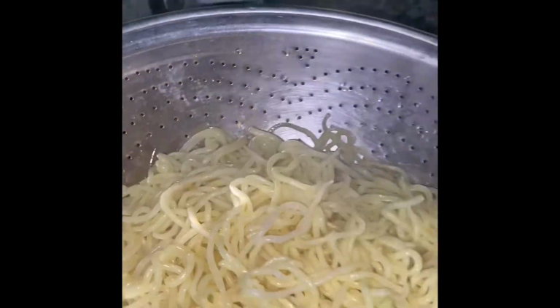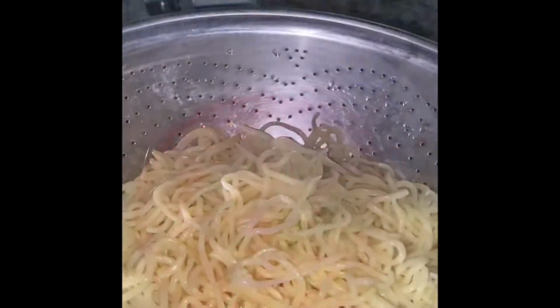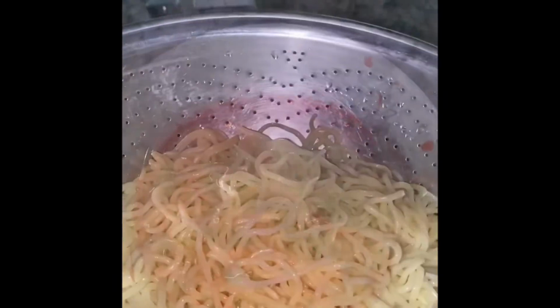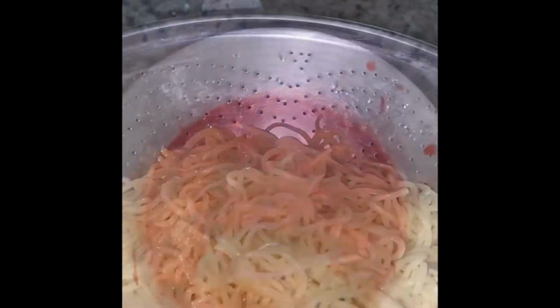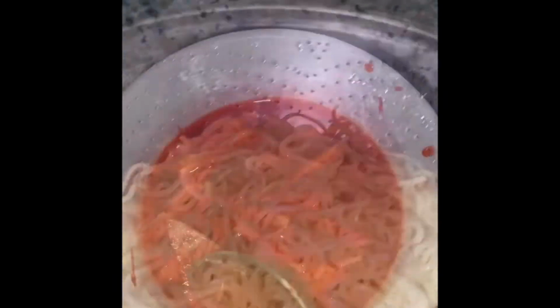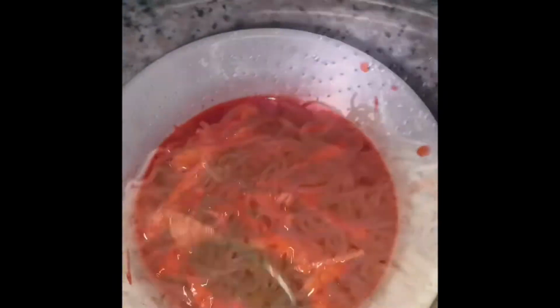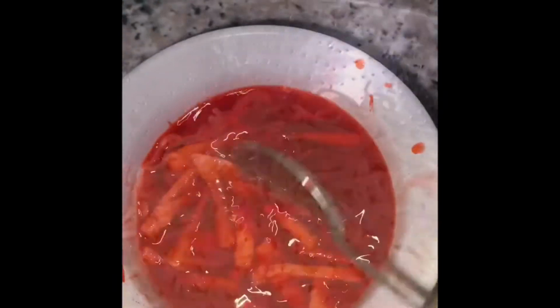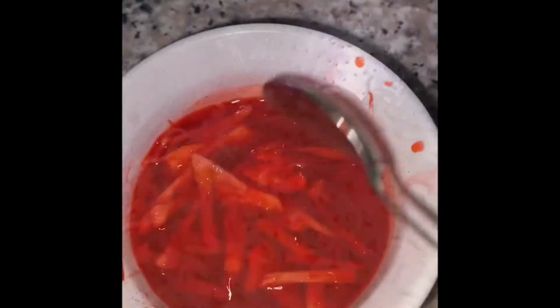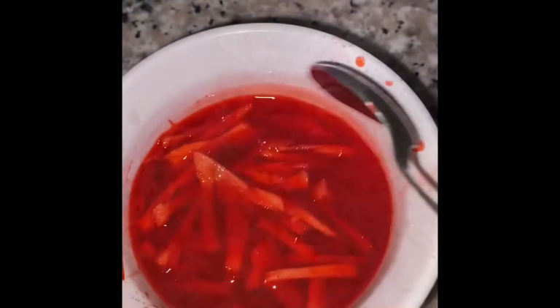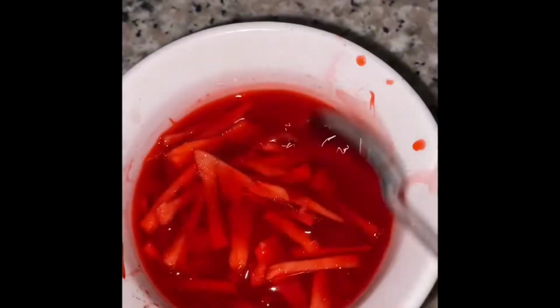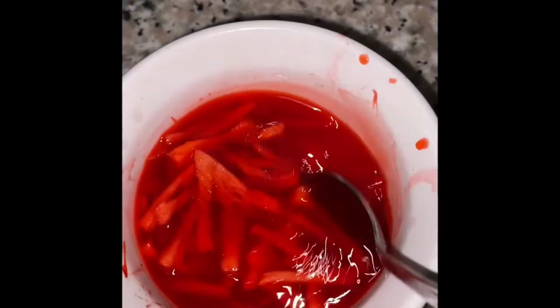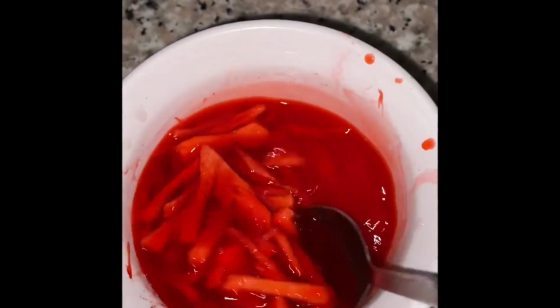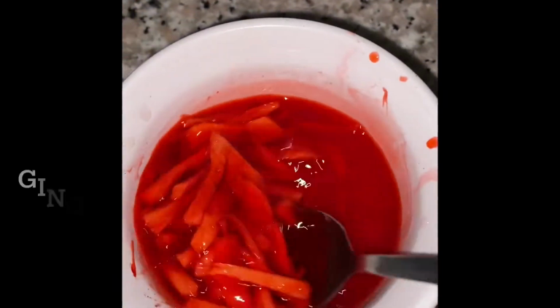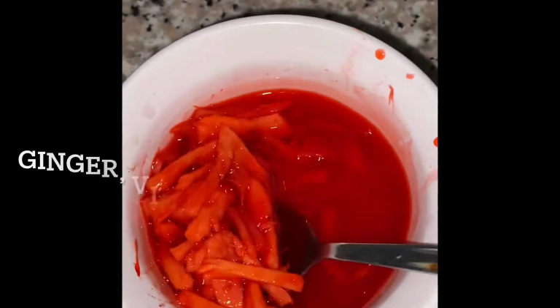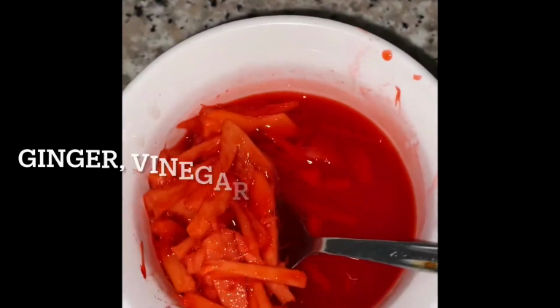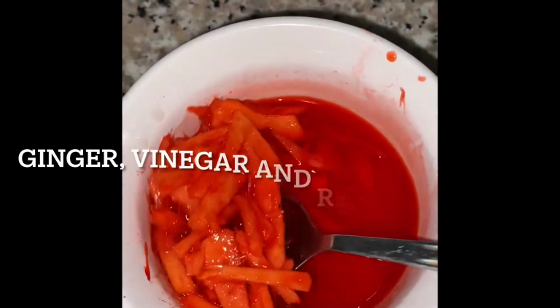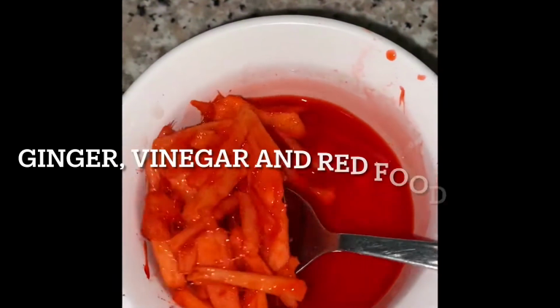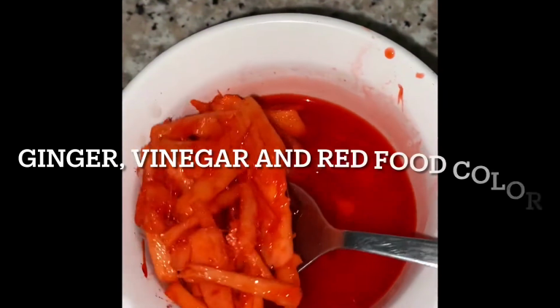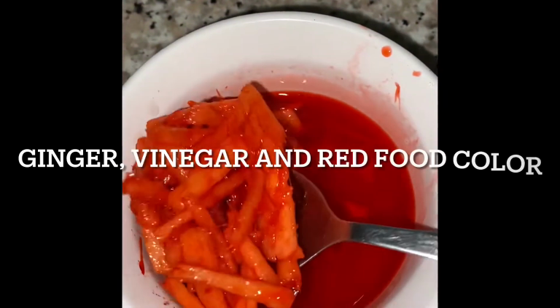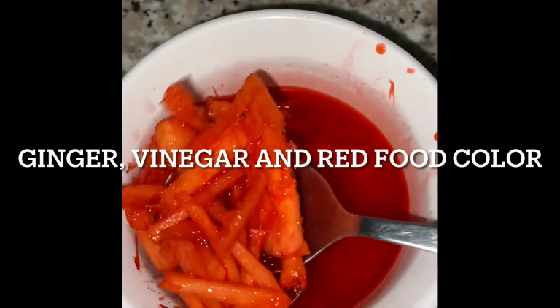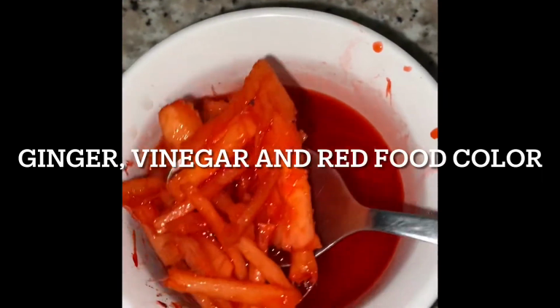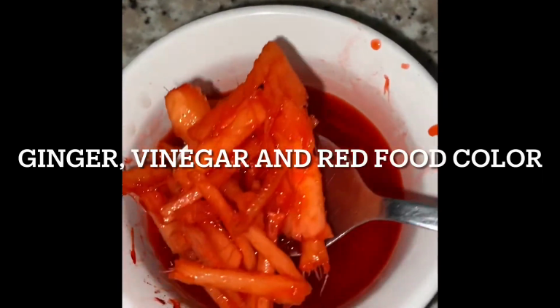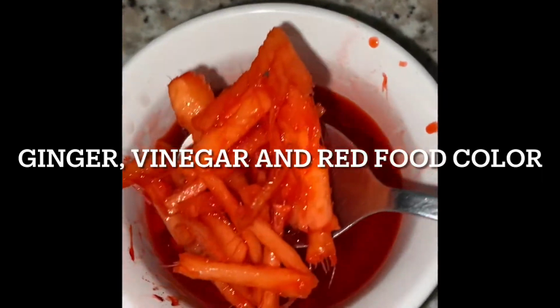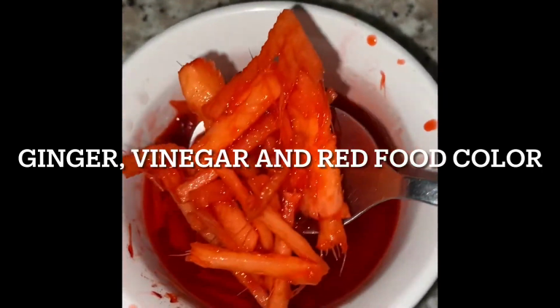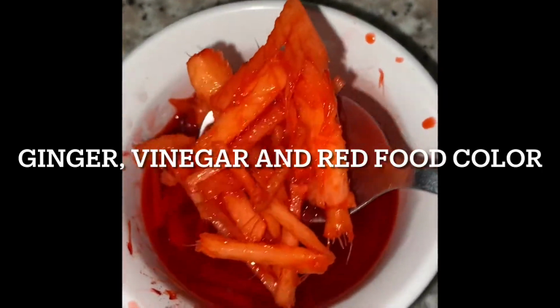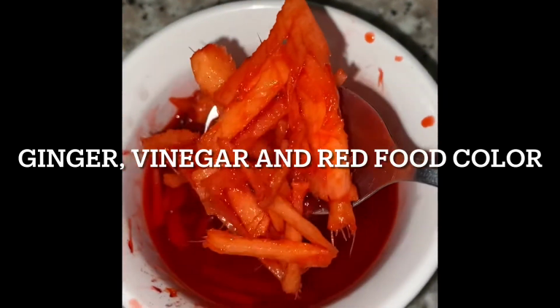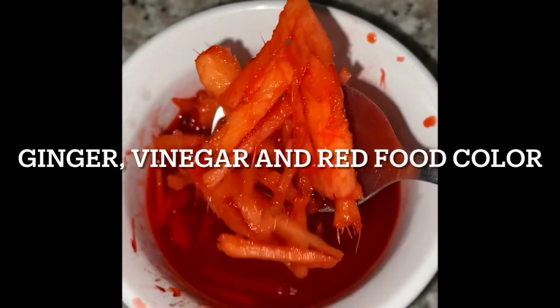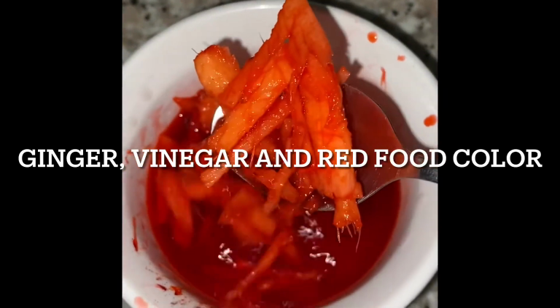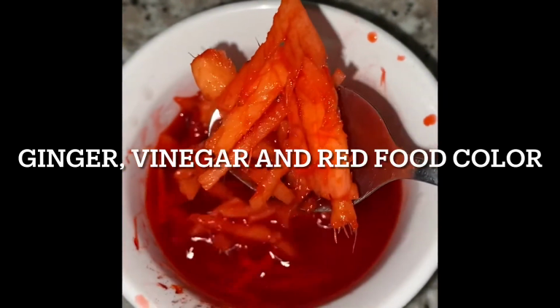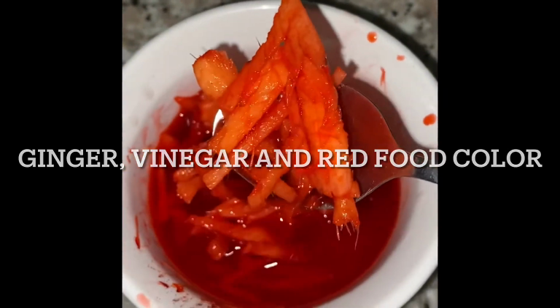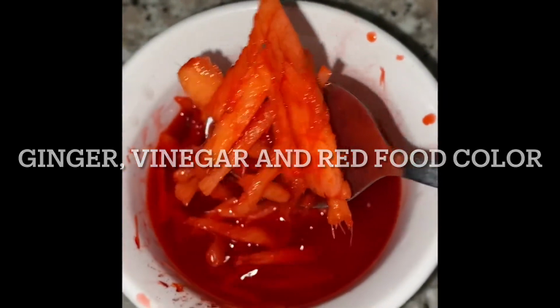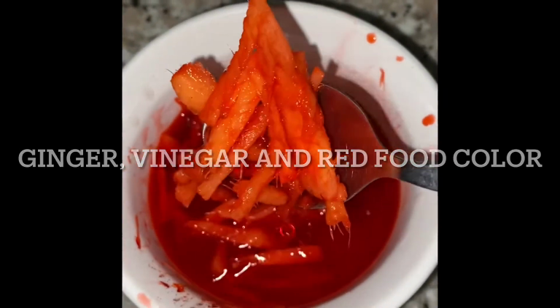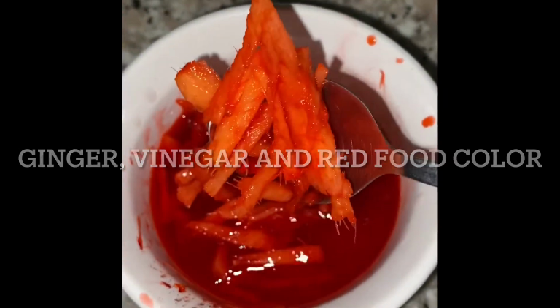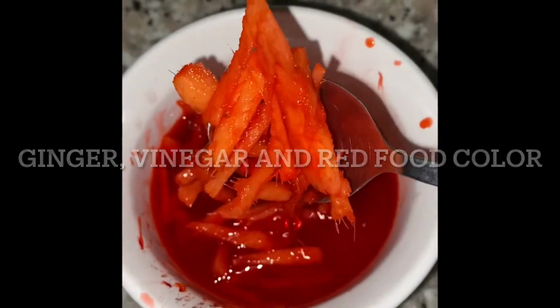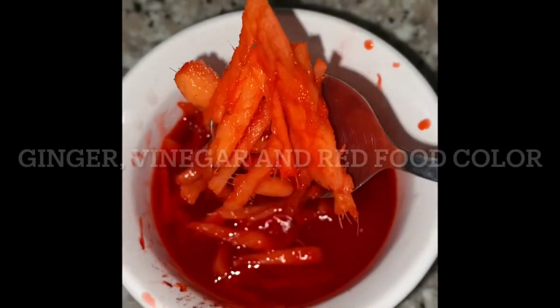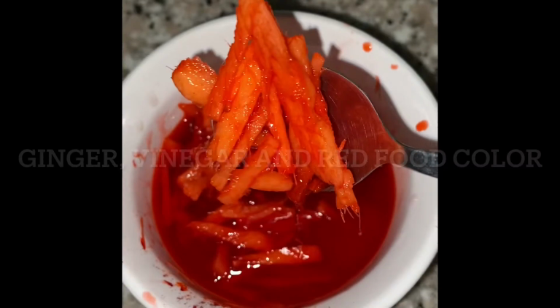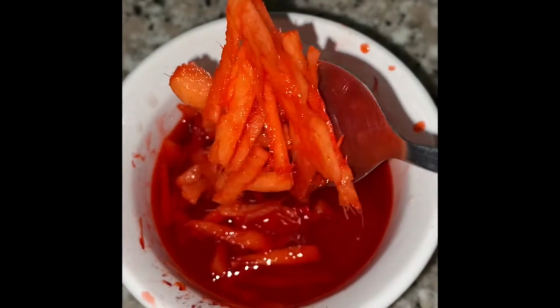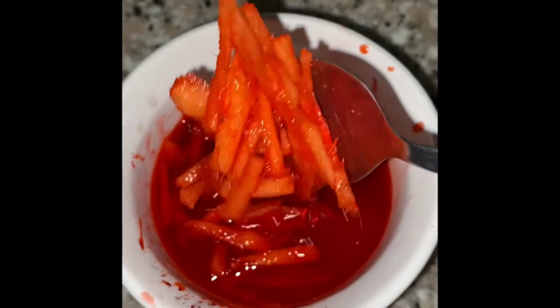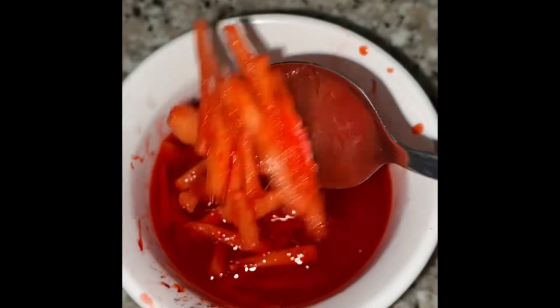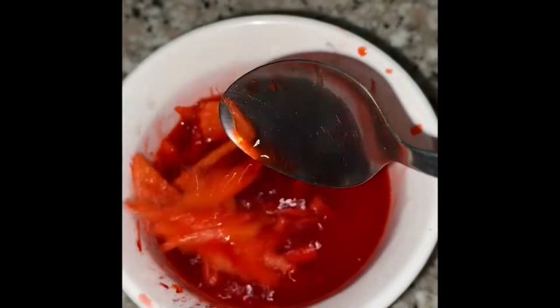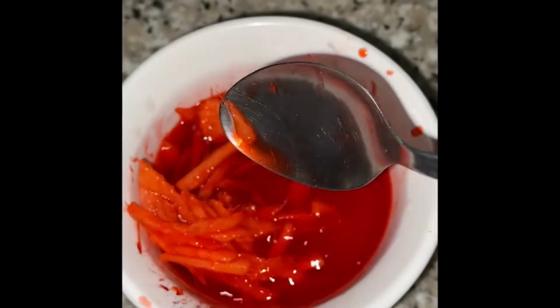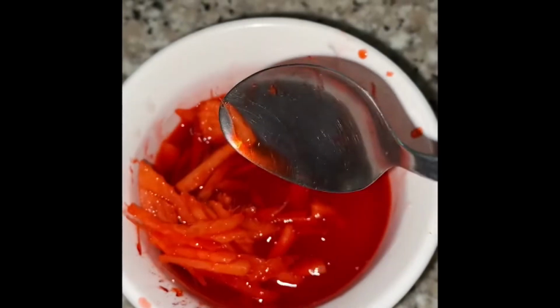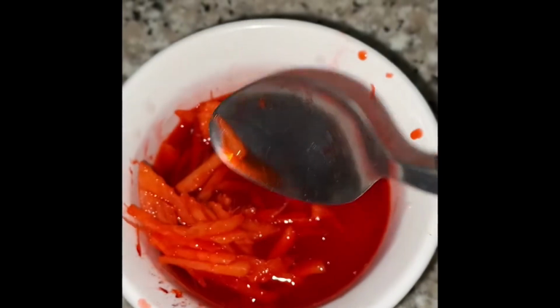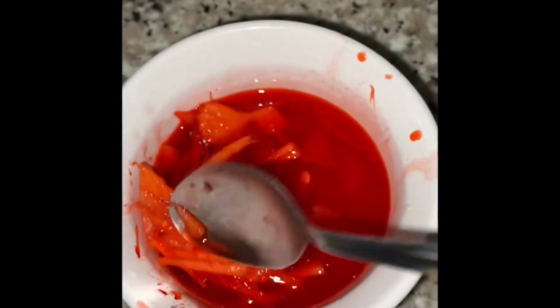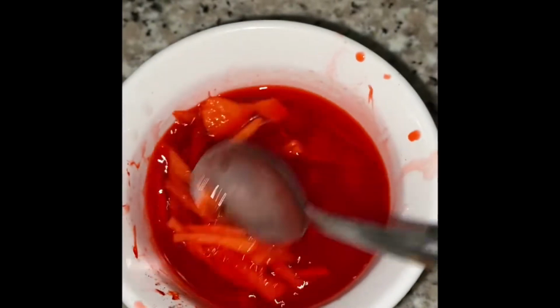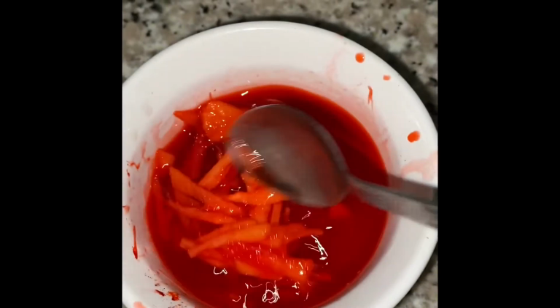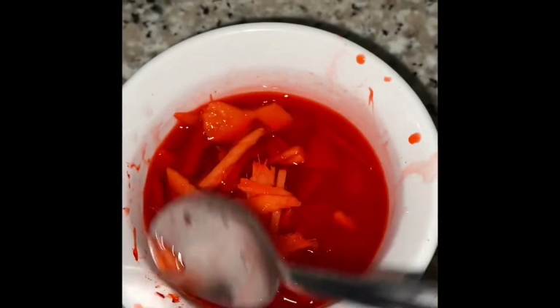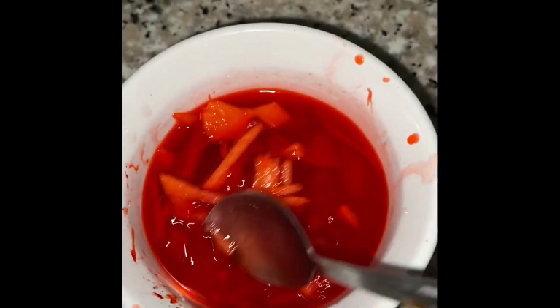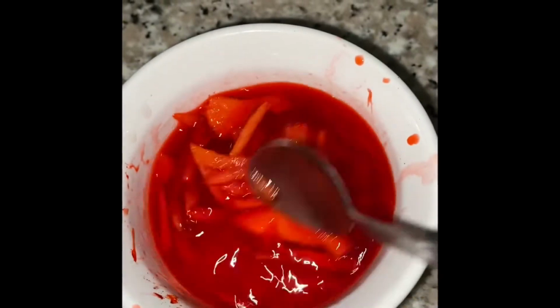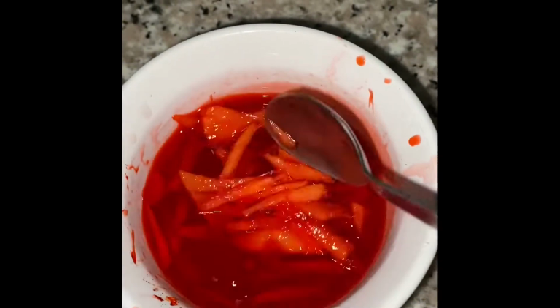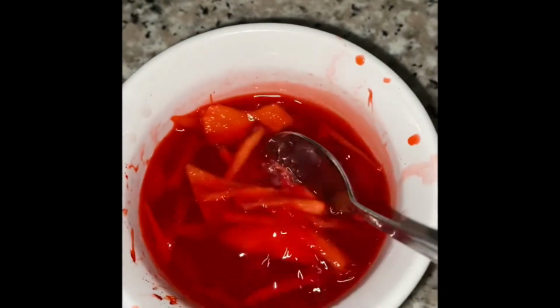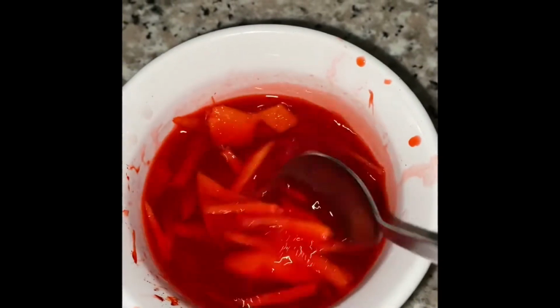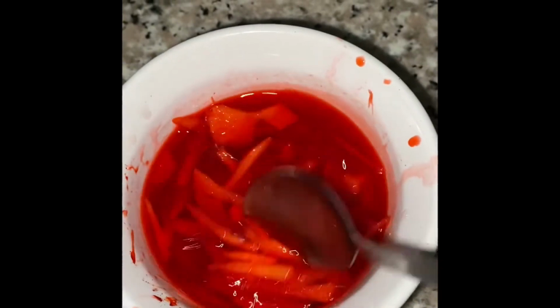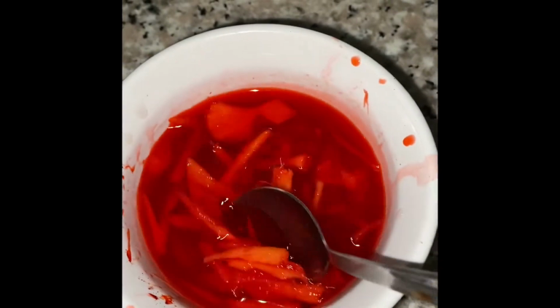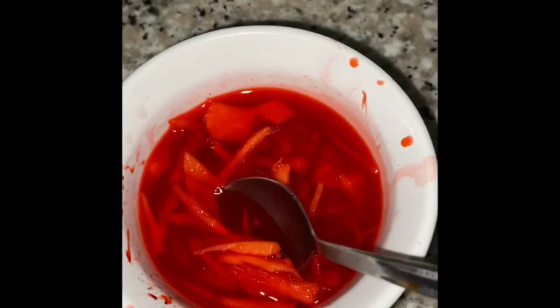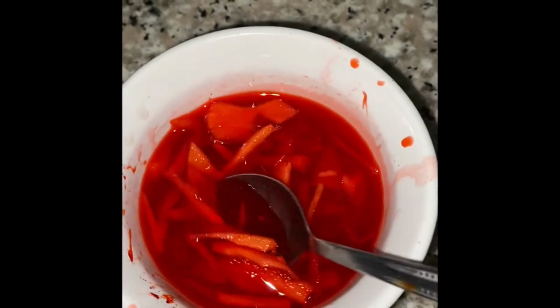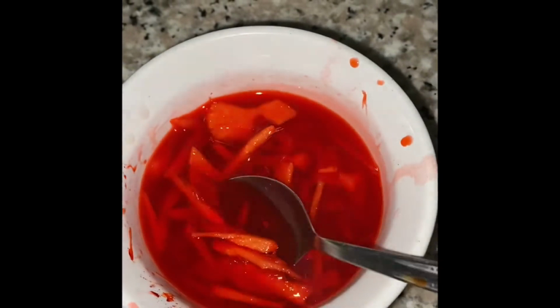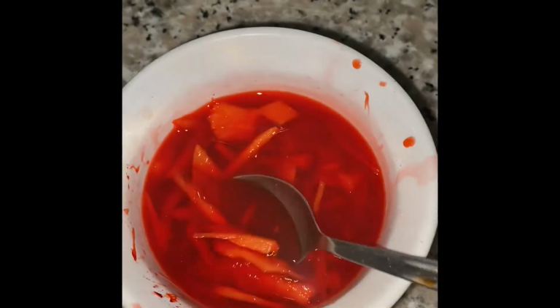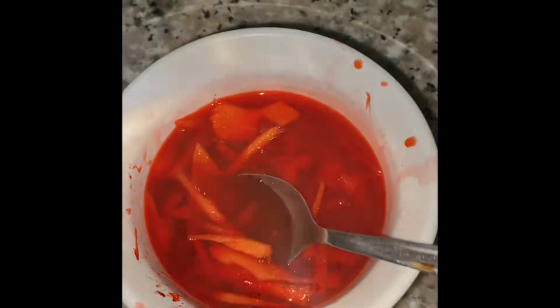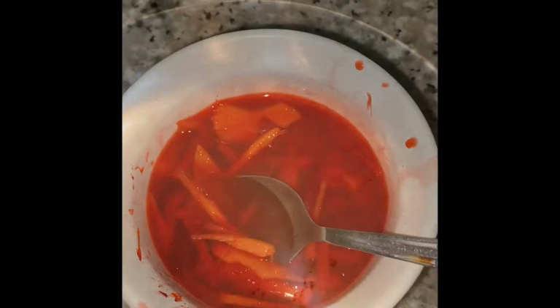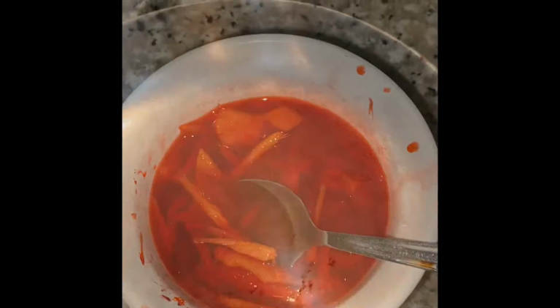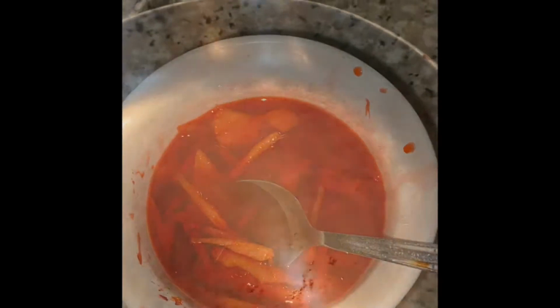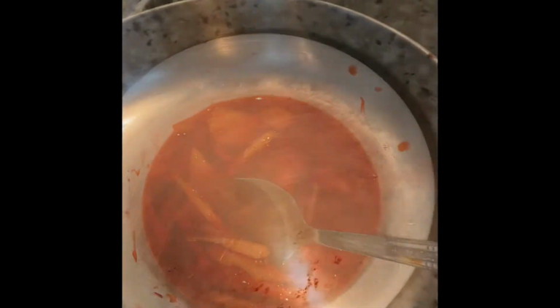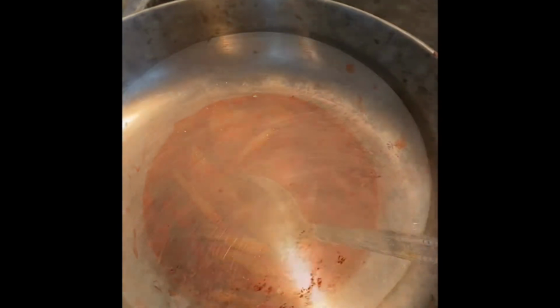Now we're going to want to add some ginger — here I put it in vinegar and red food coloring, which is traditional in Japan.